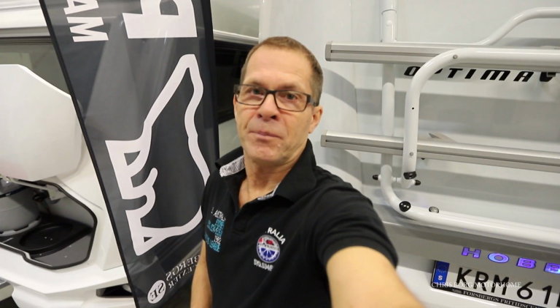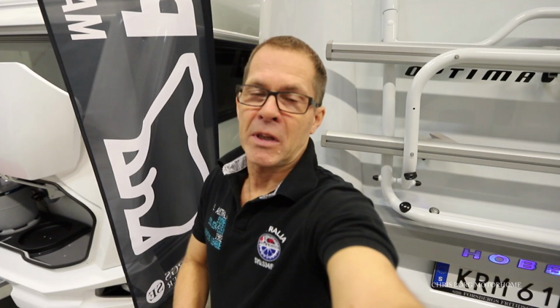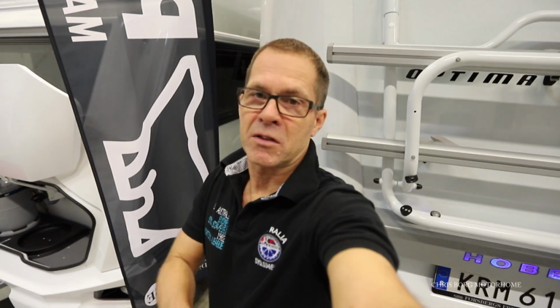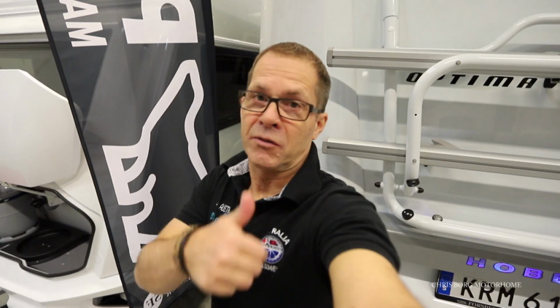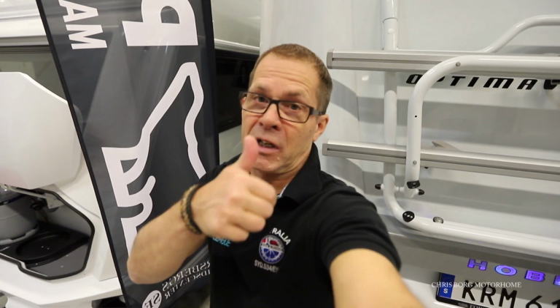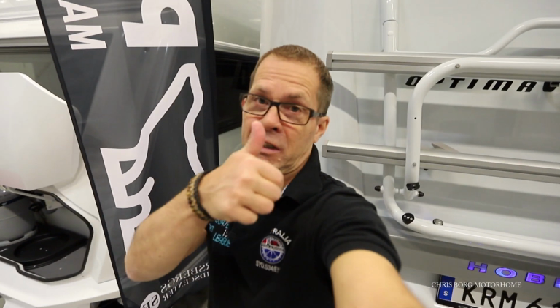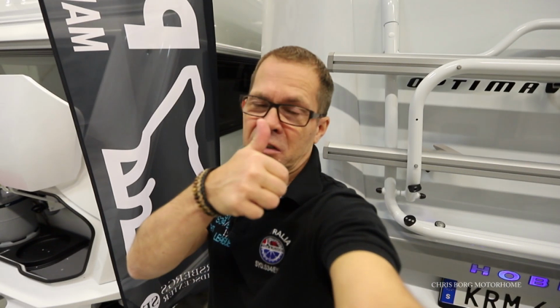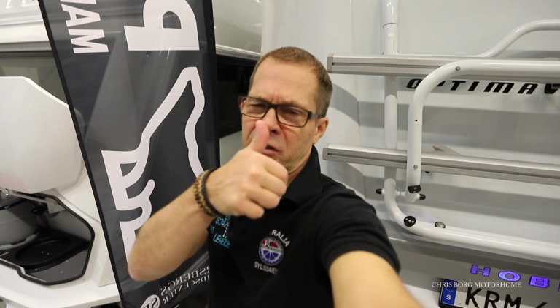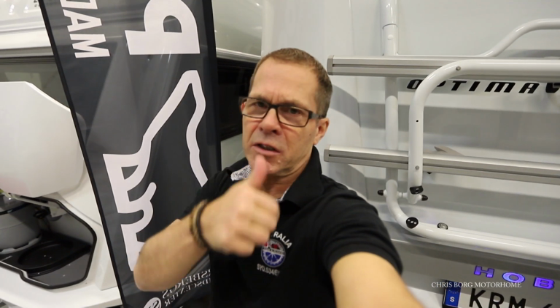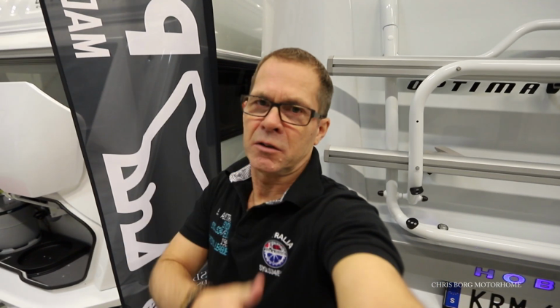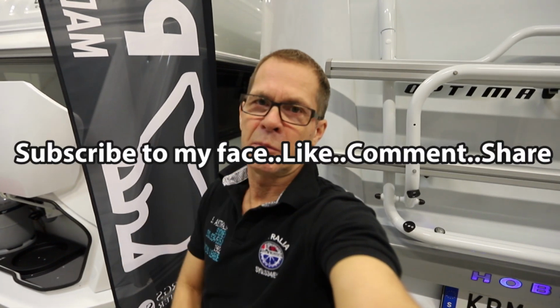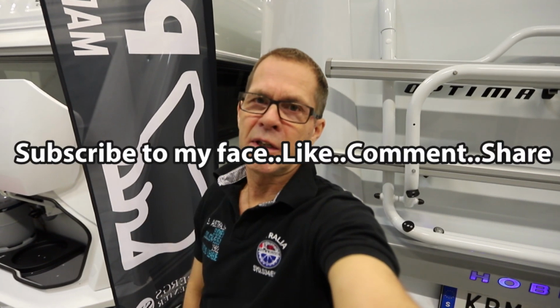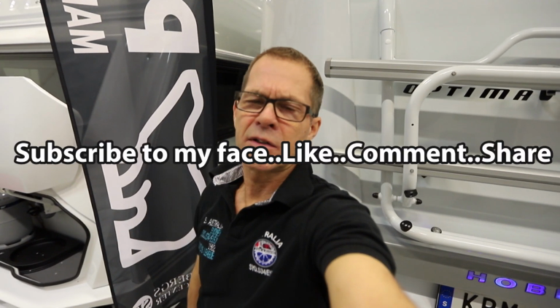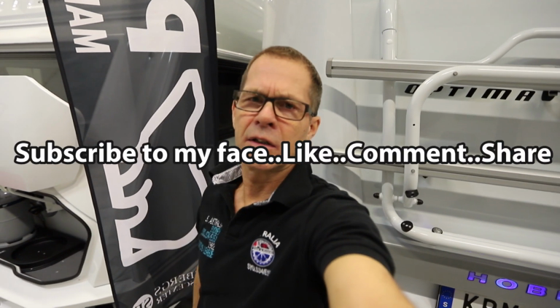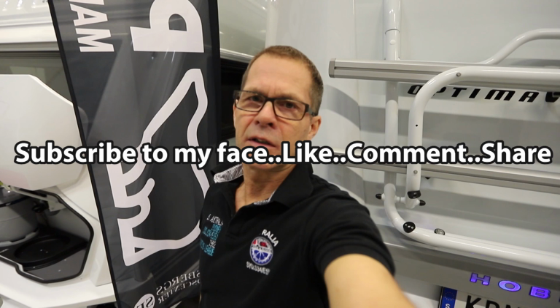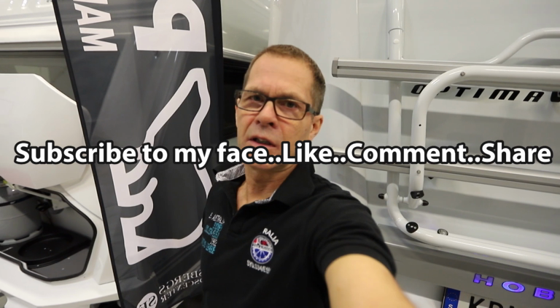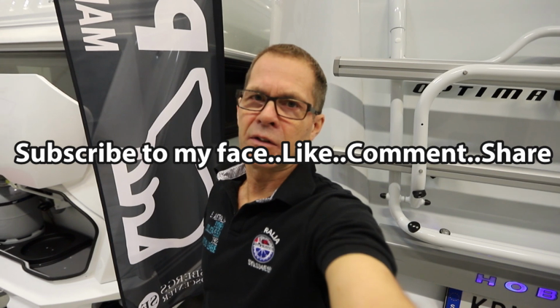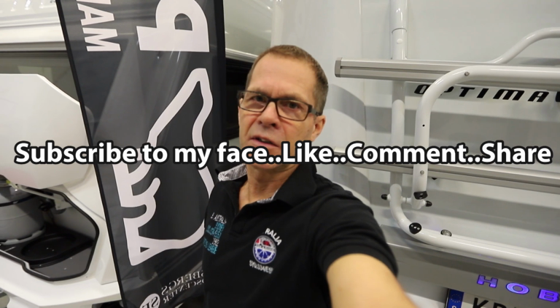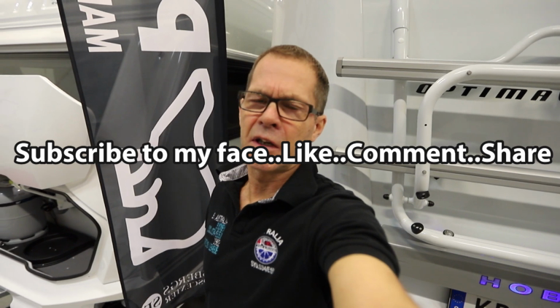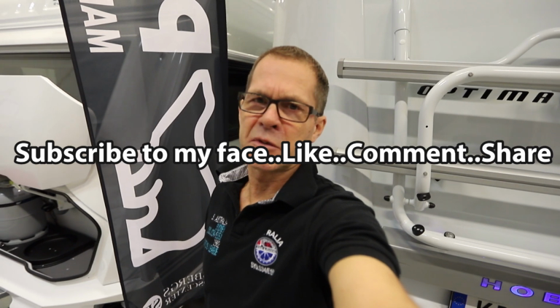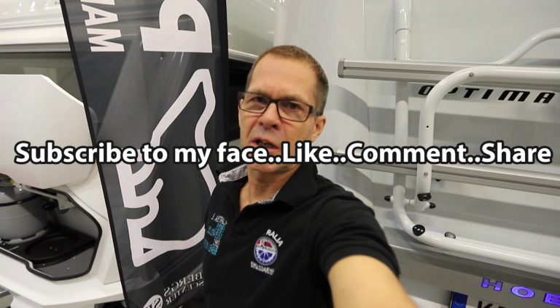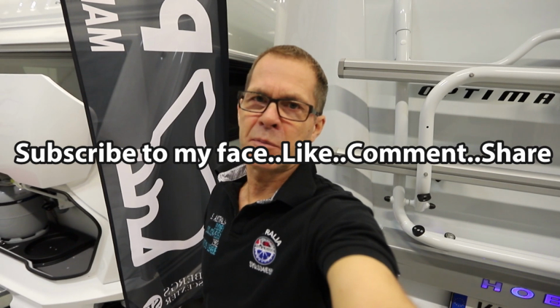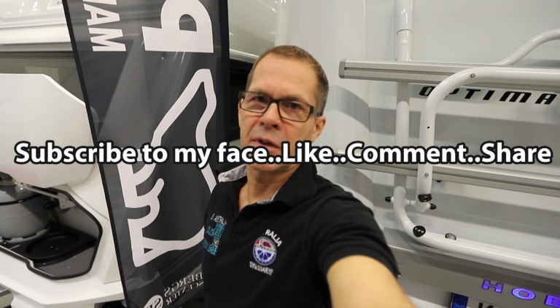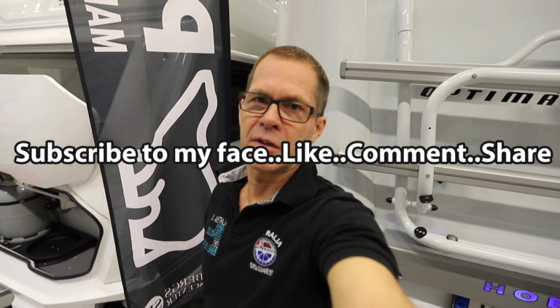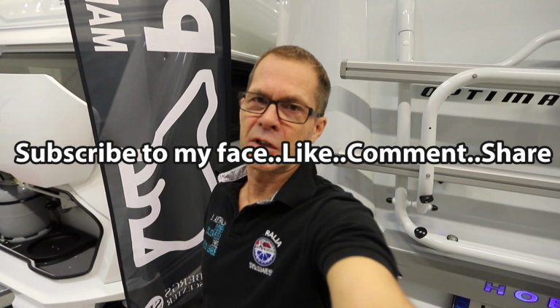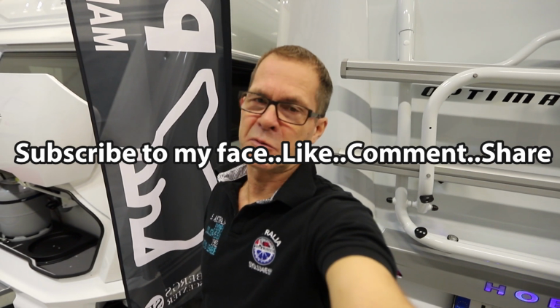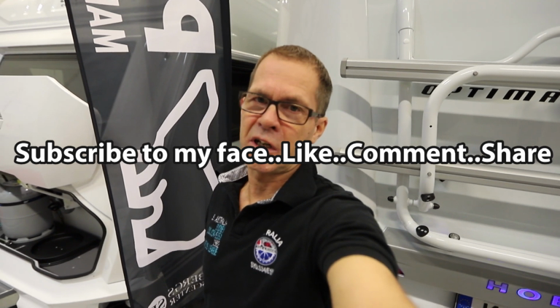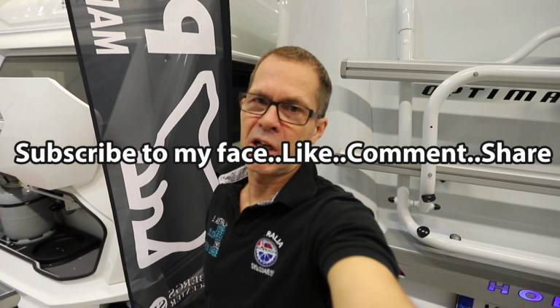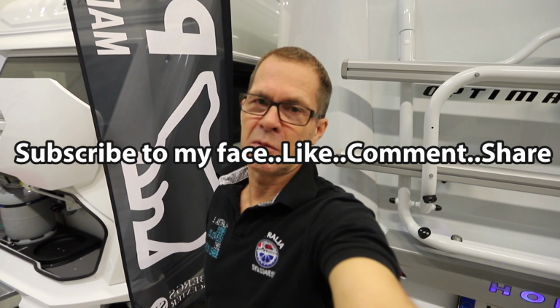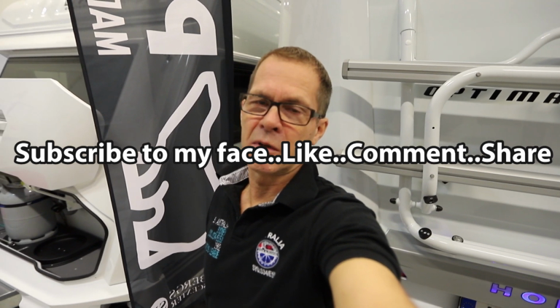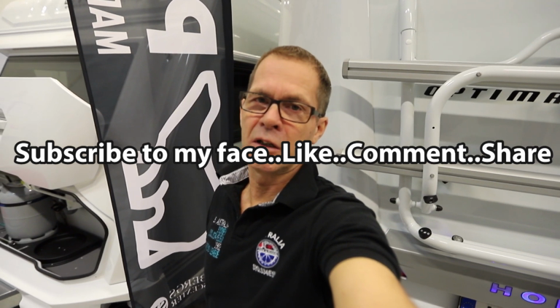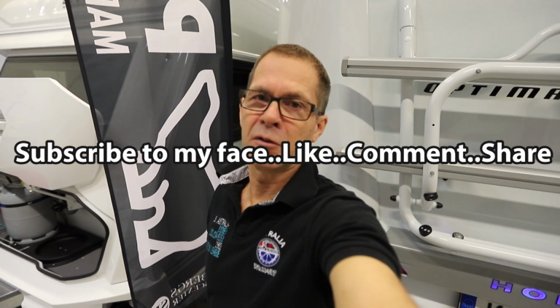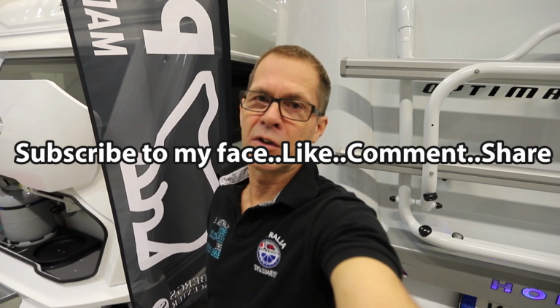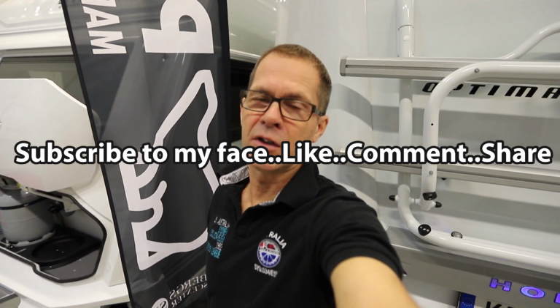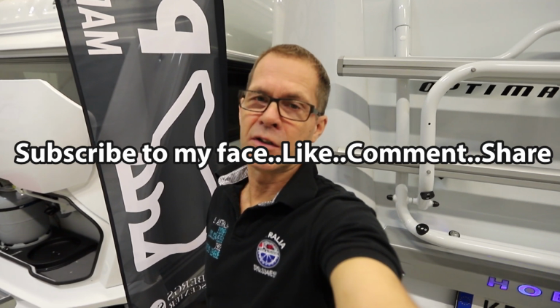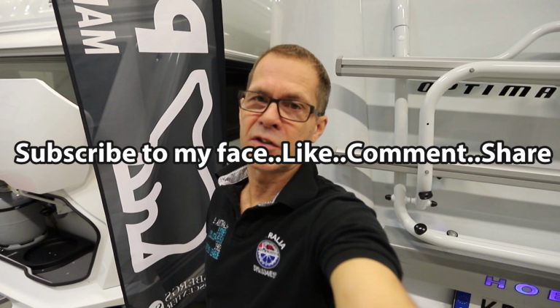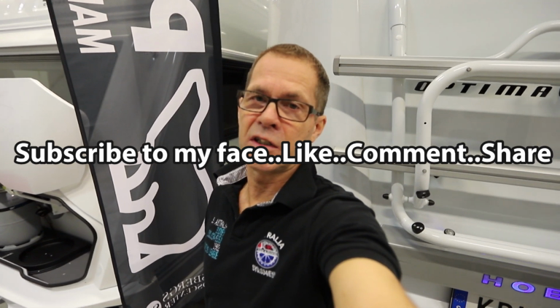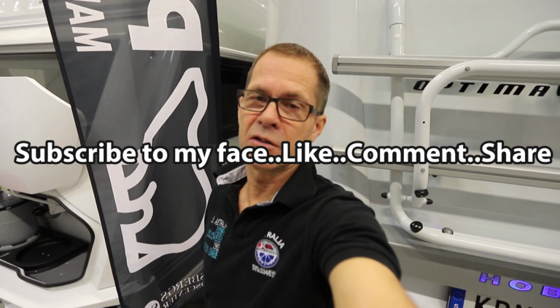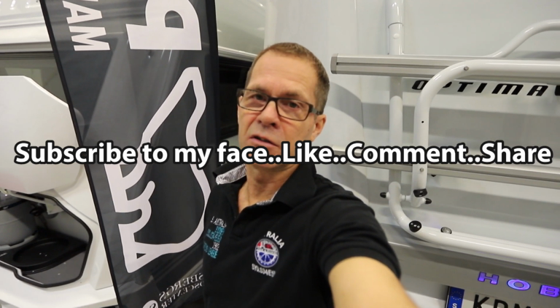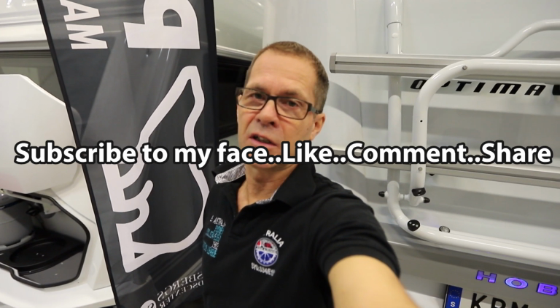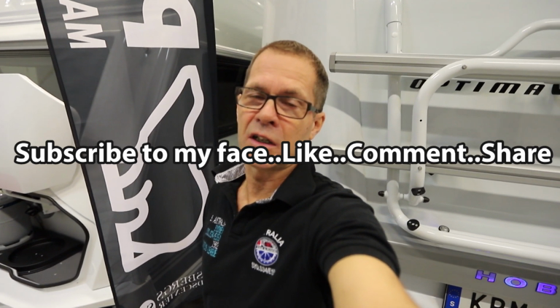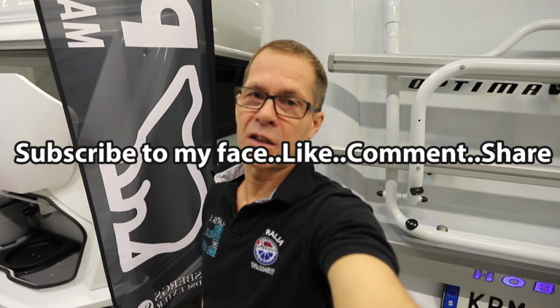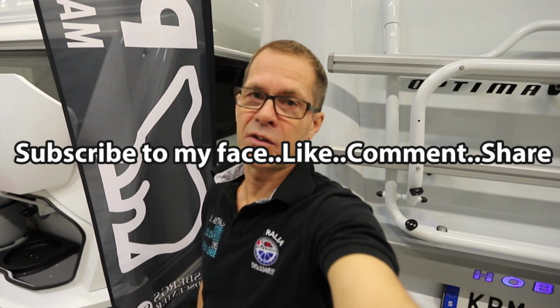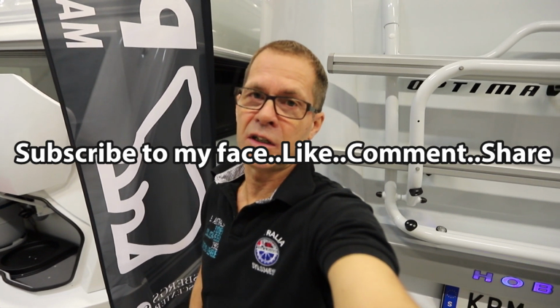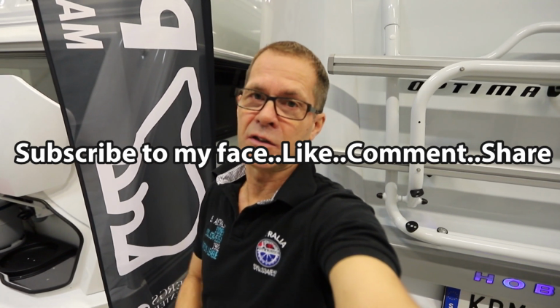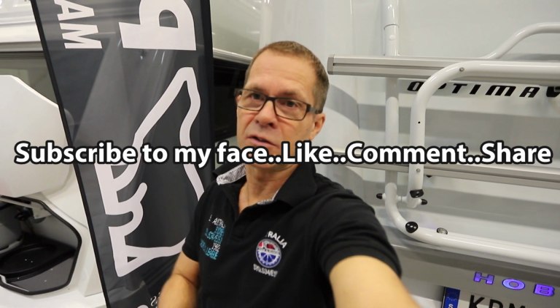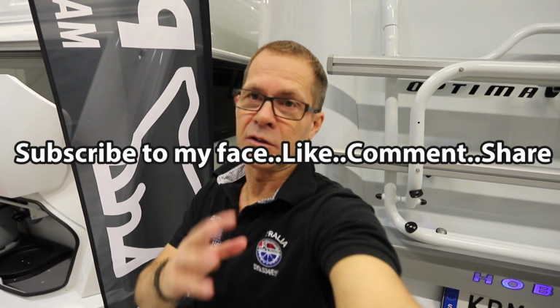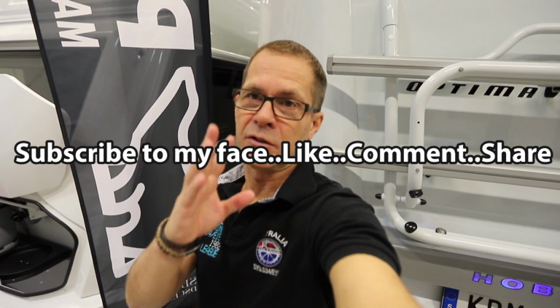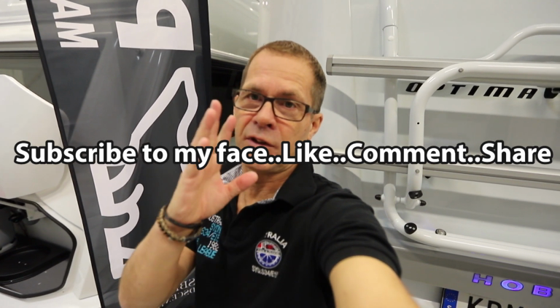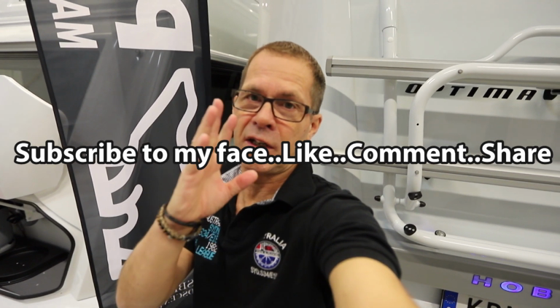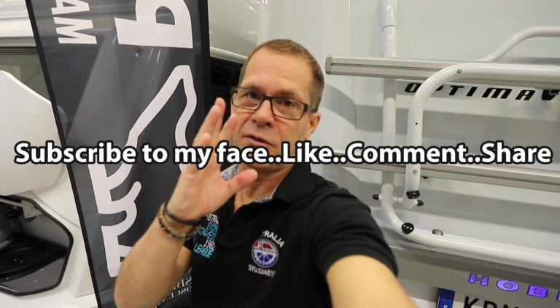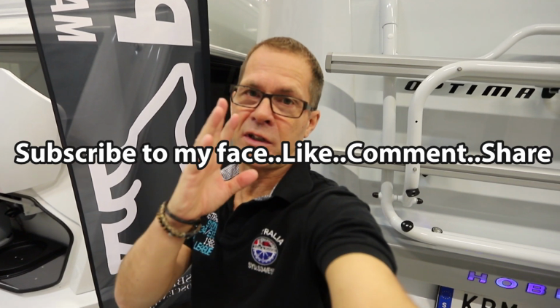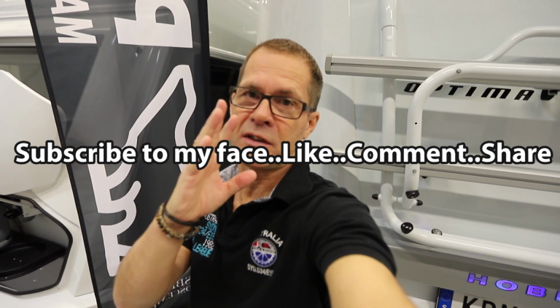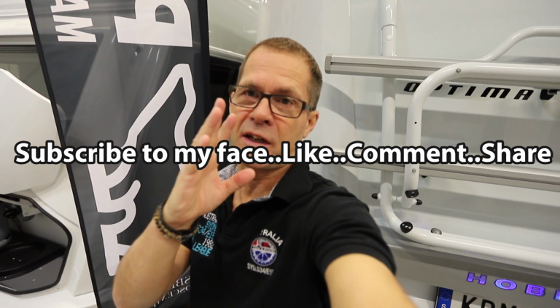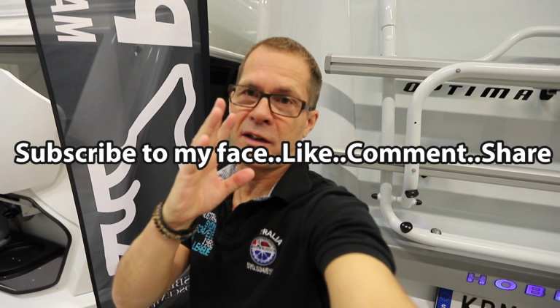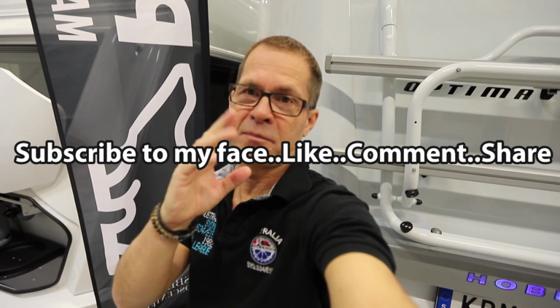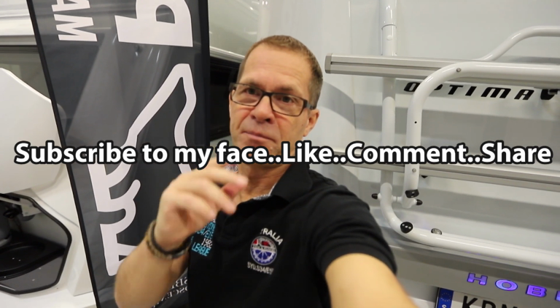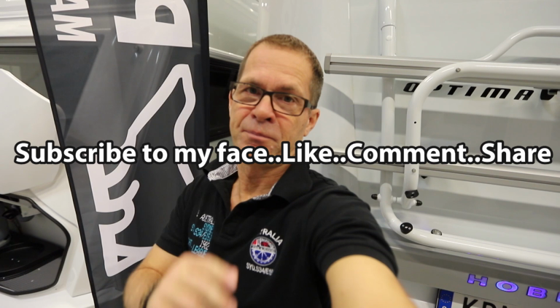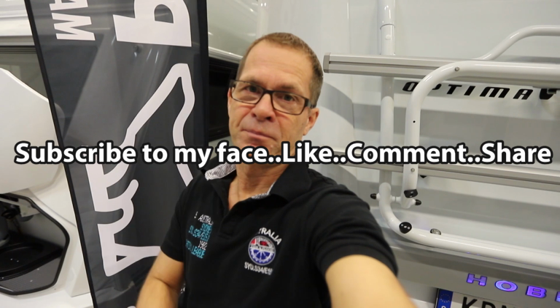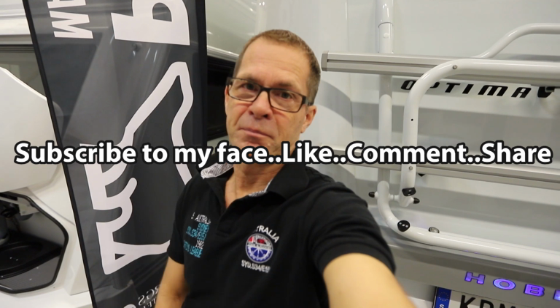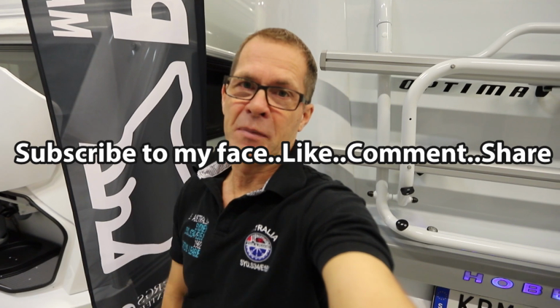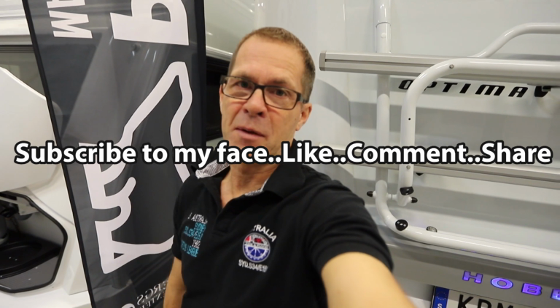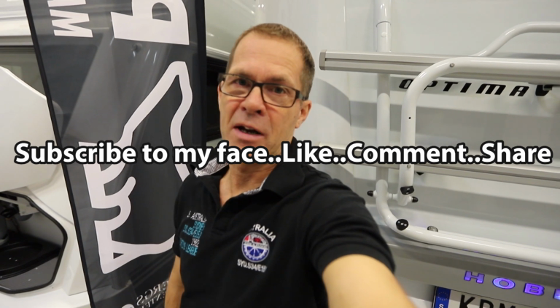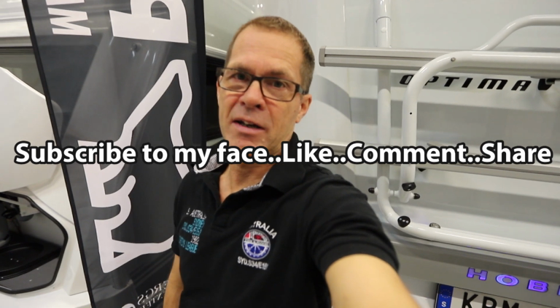So if you like this video, please give it a thumbs up, subscribe, and hopefully see you in another video. Thanks for this time — bye bye!